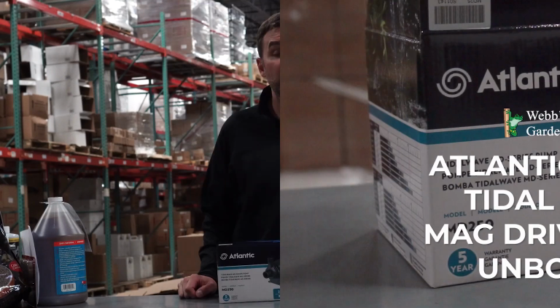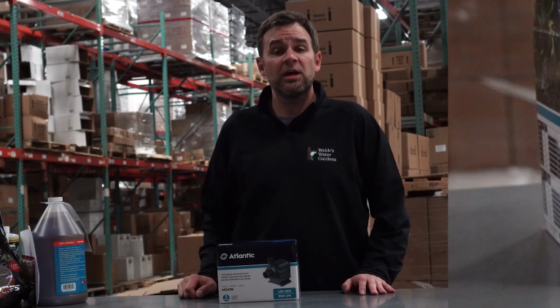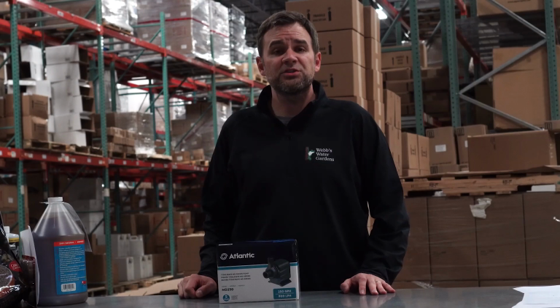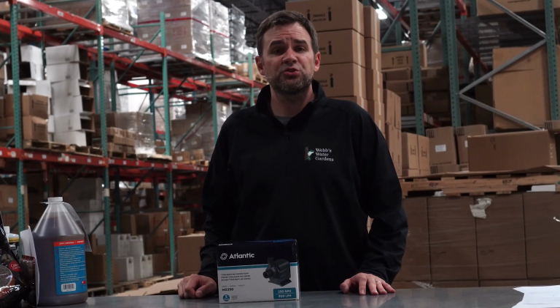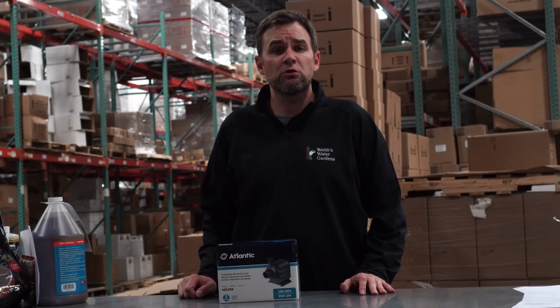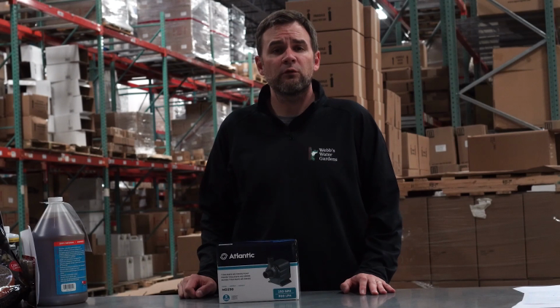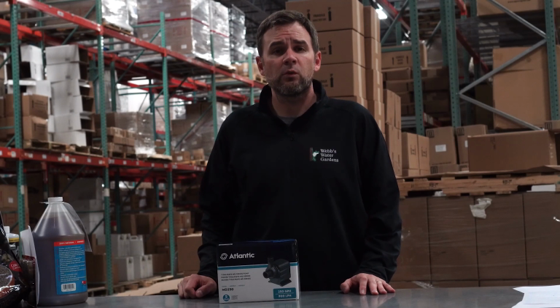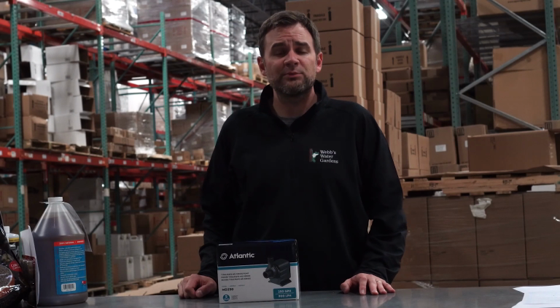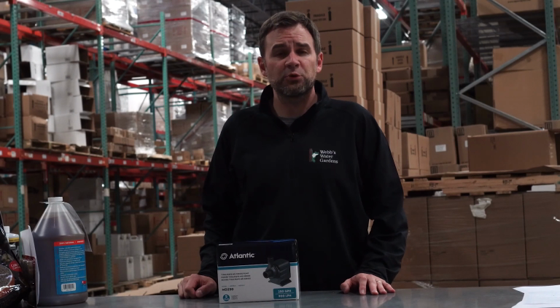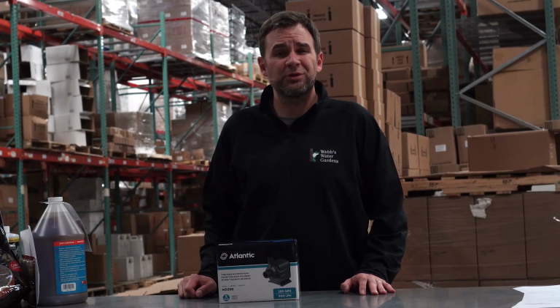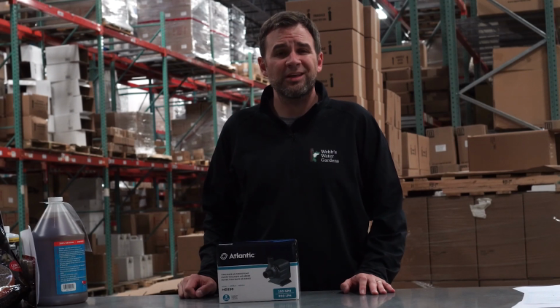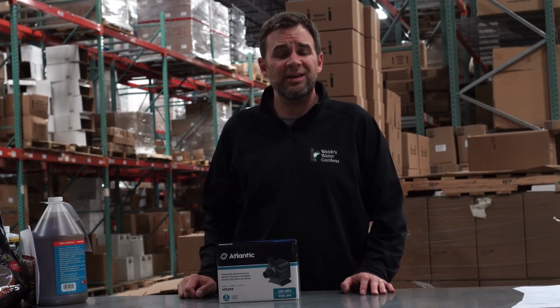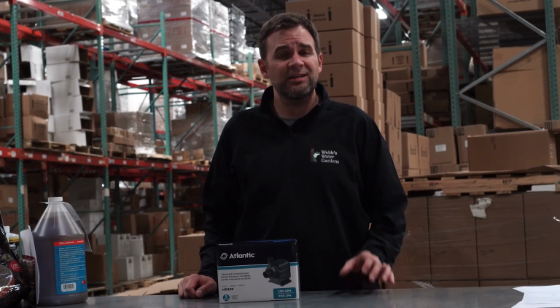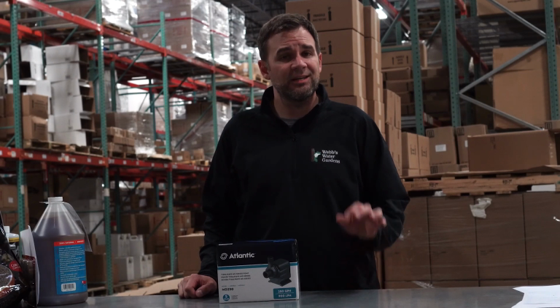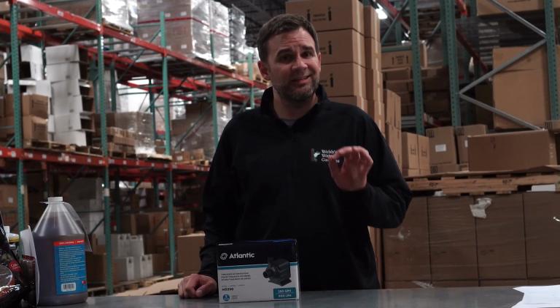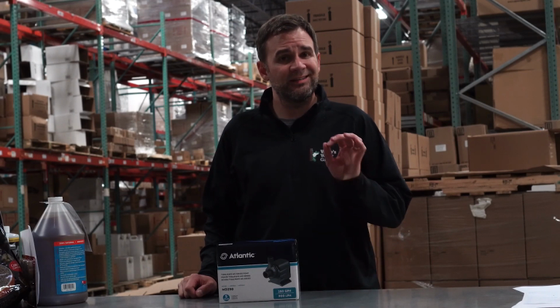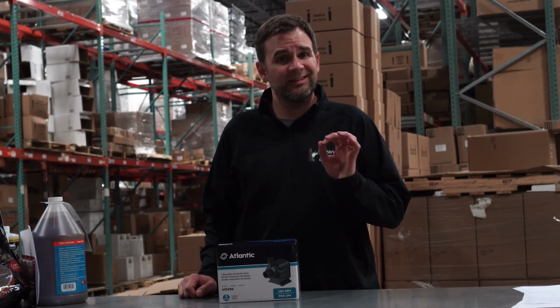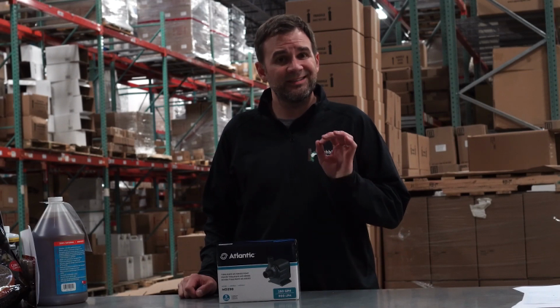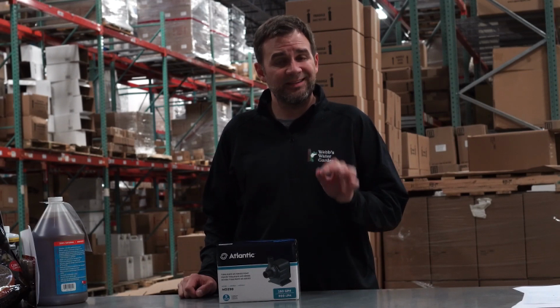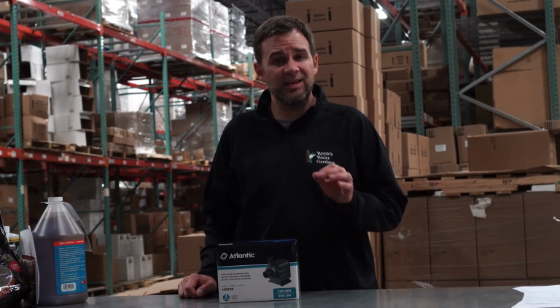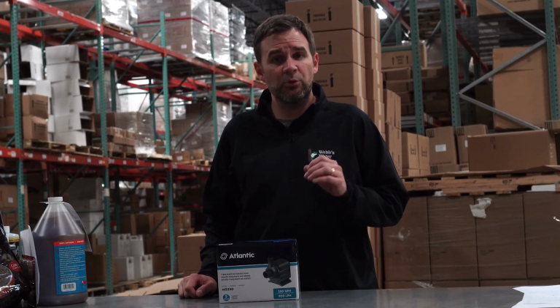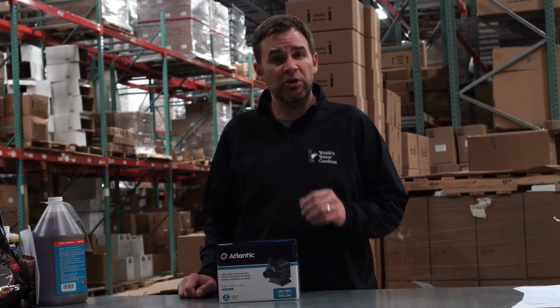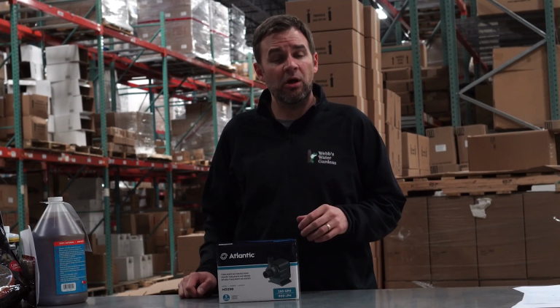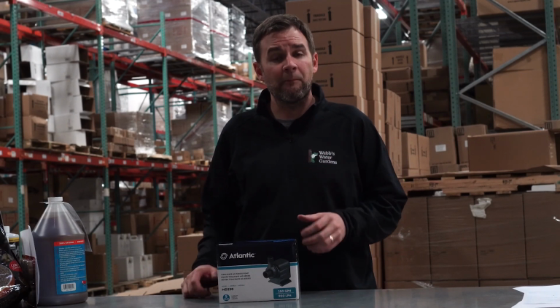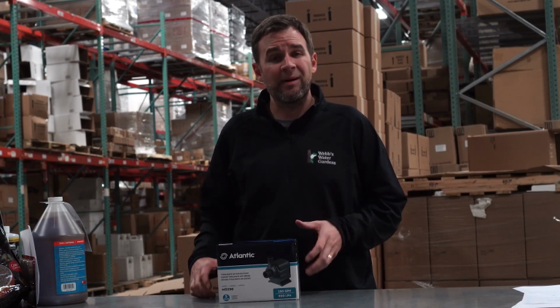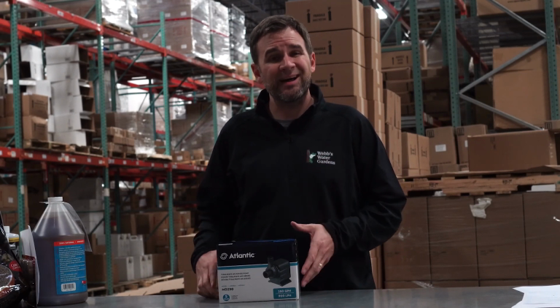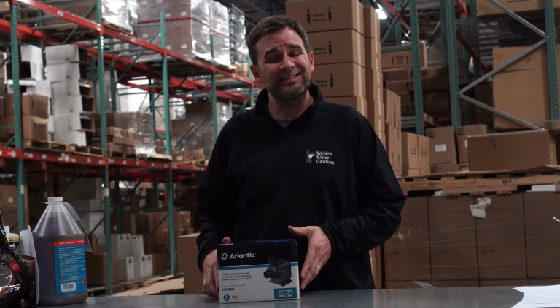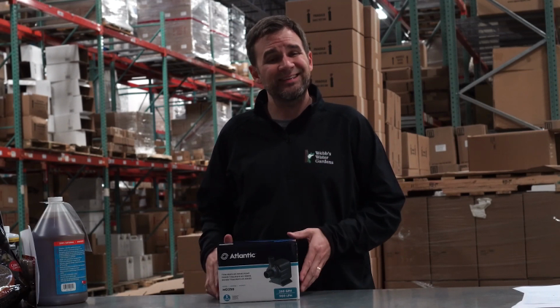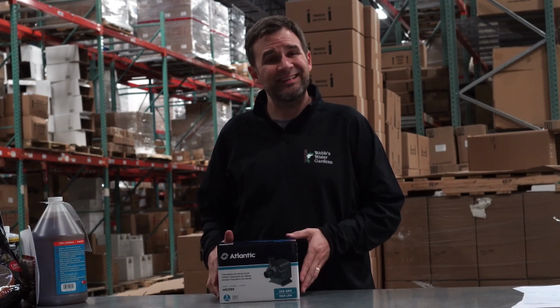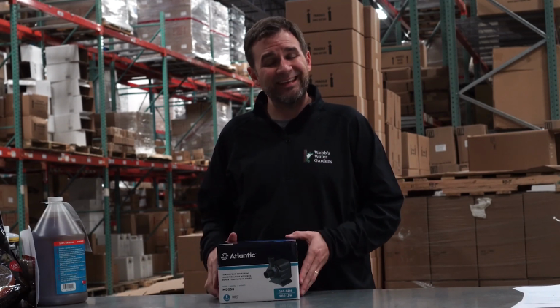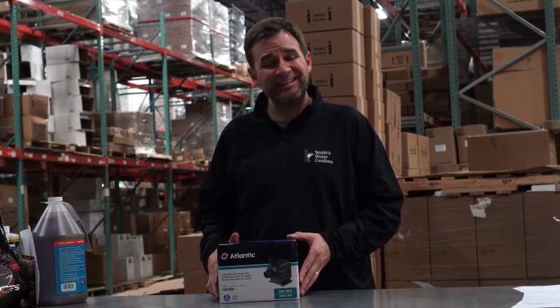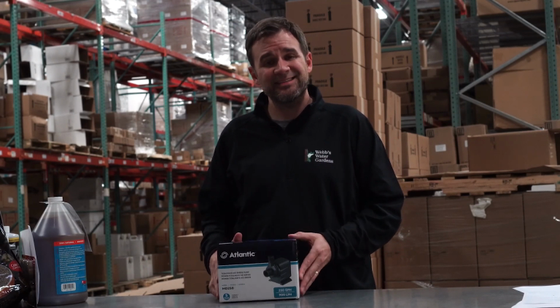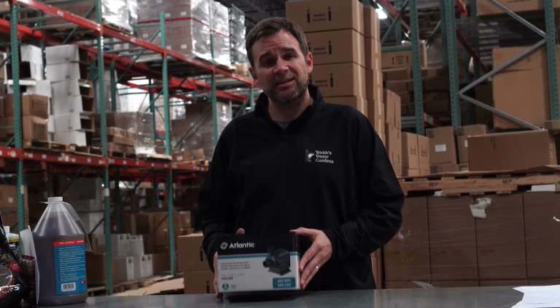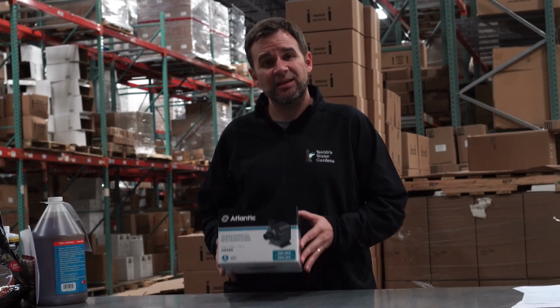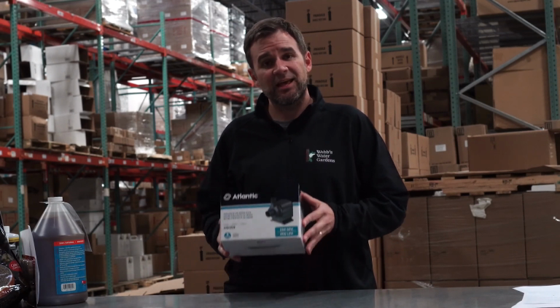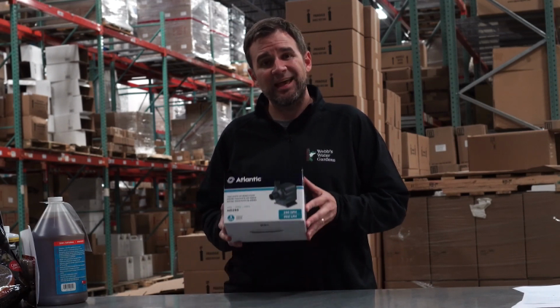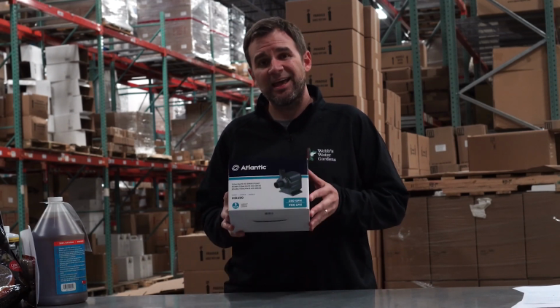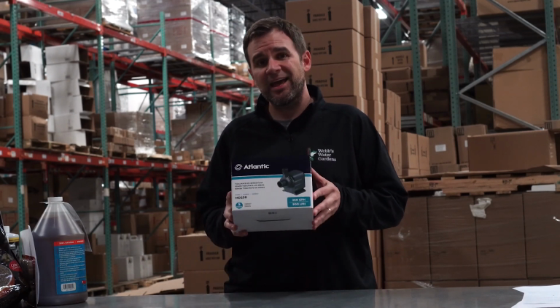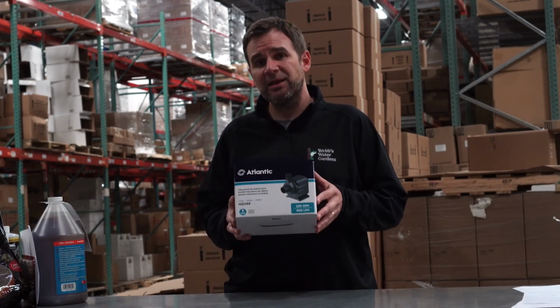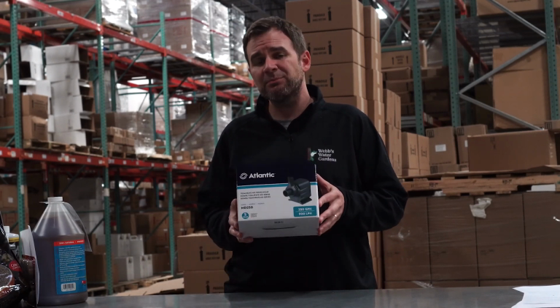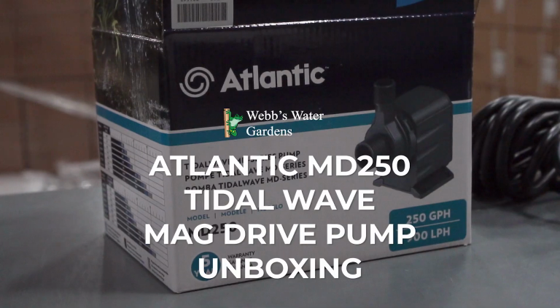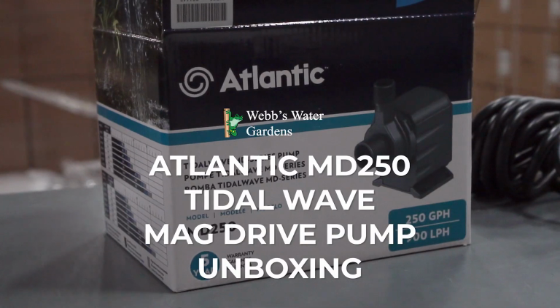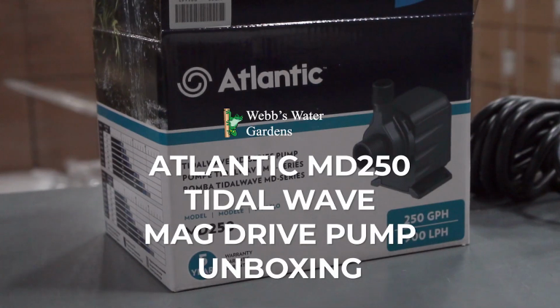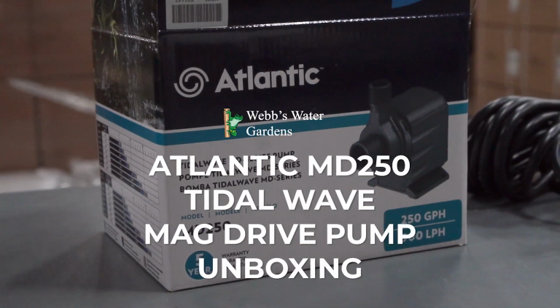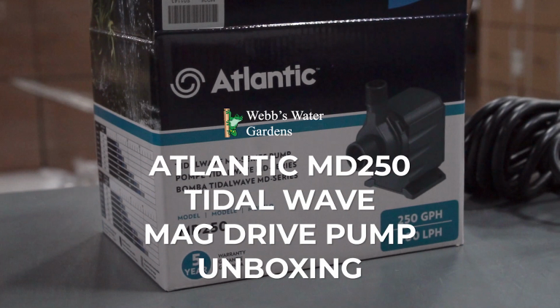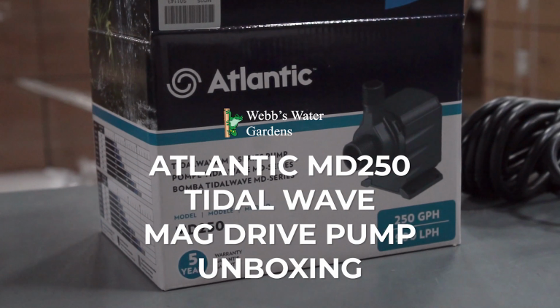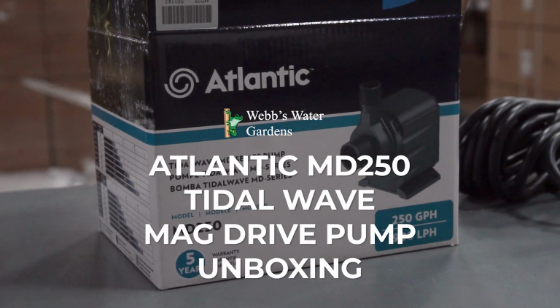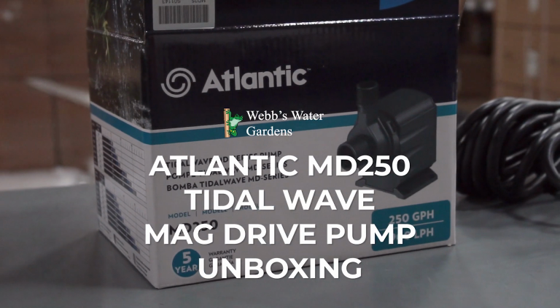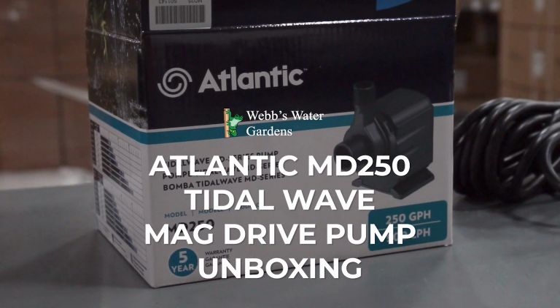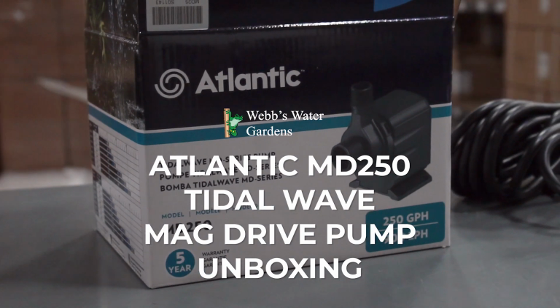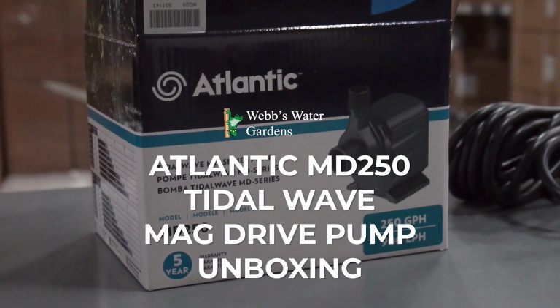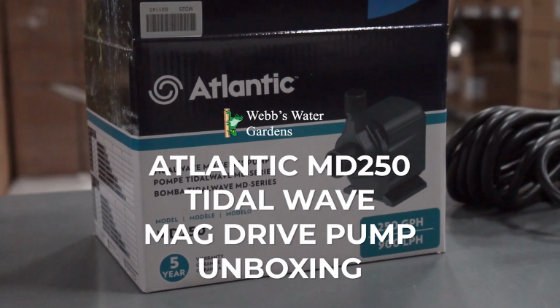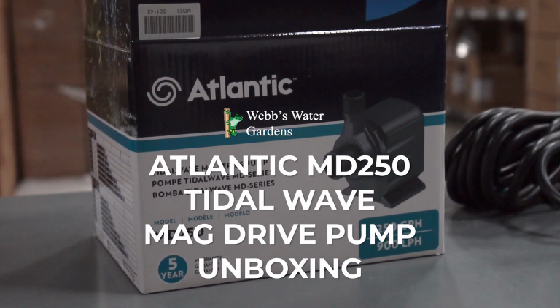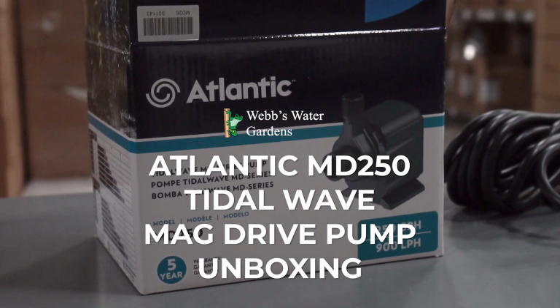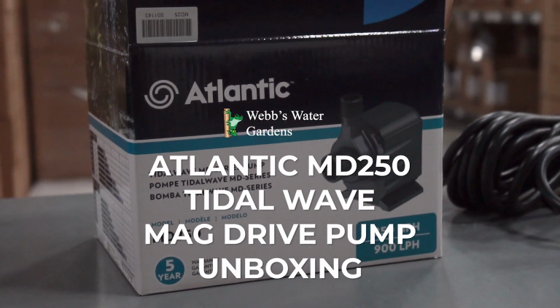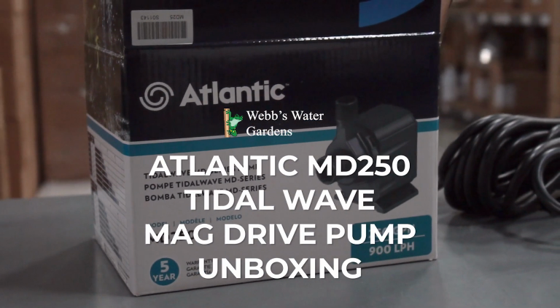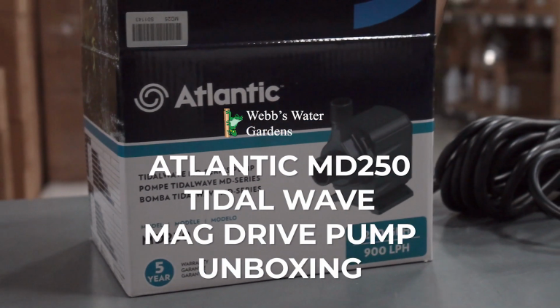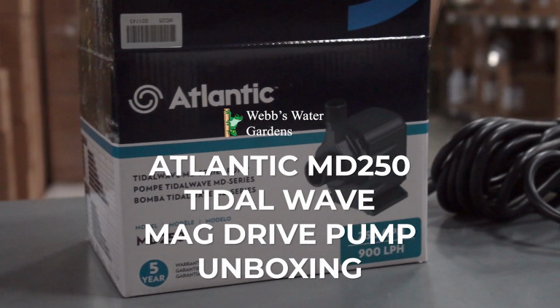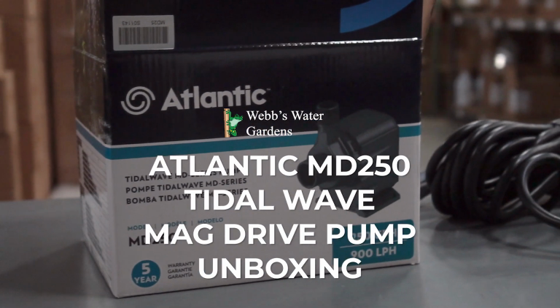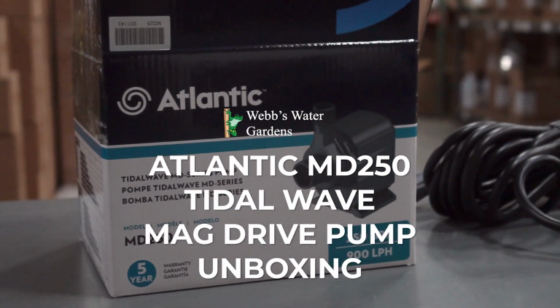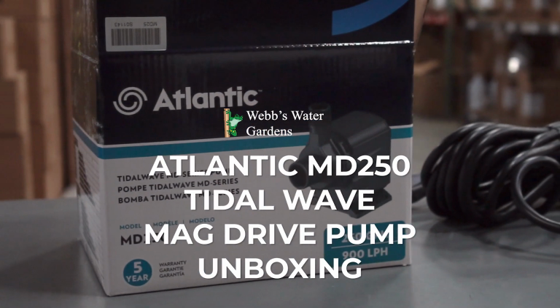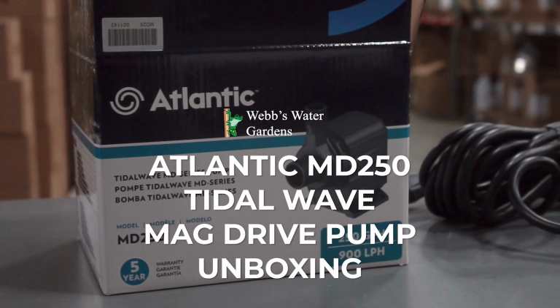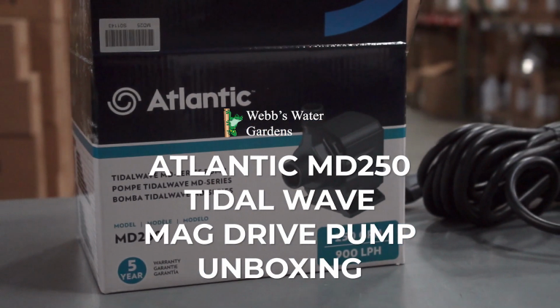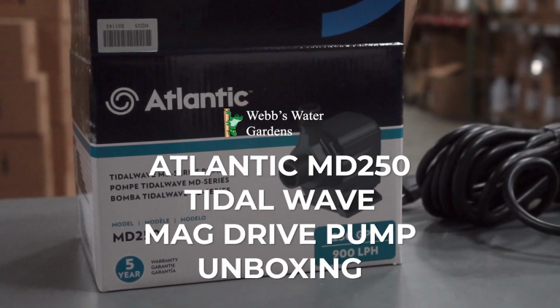Hey guys, it's Joe from WebZoneLine and today we're going to unbox the Atlantic MD250 Tidal Wave Mag Drive Pump.